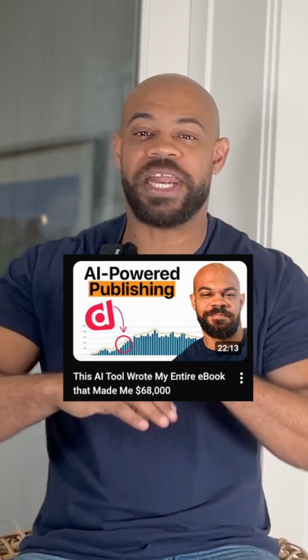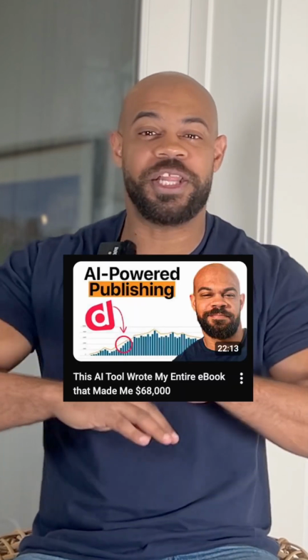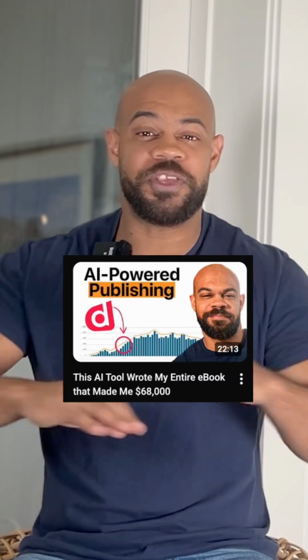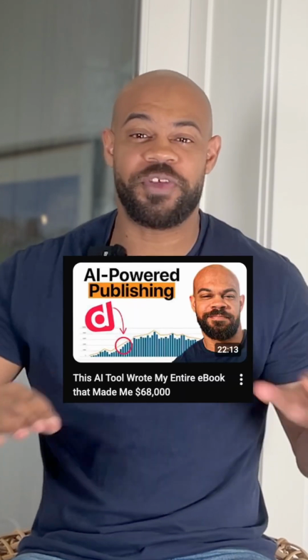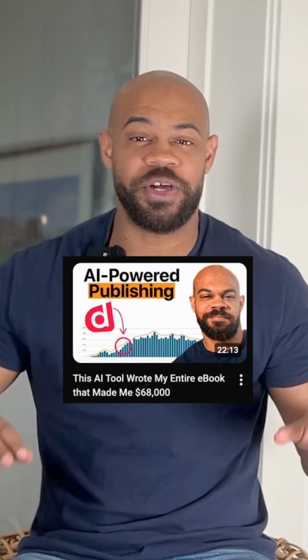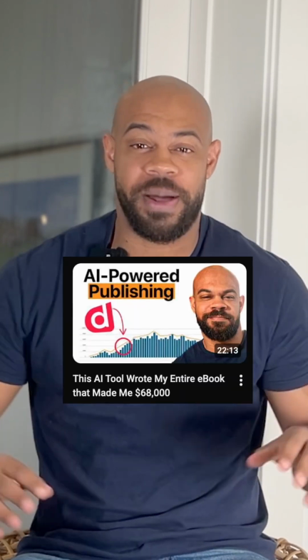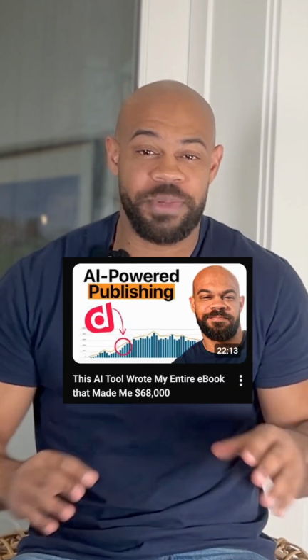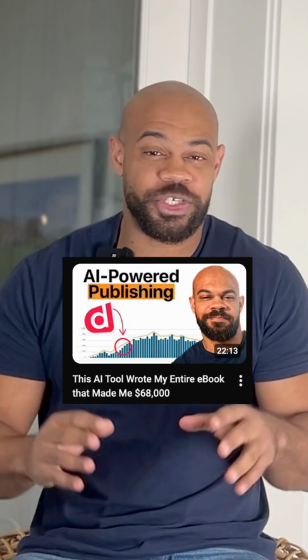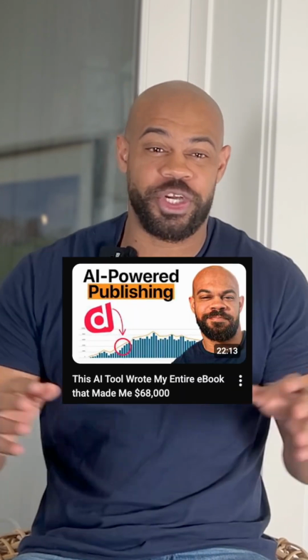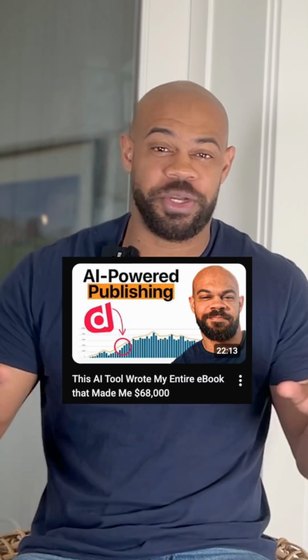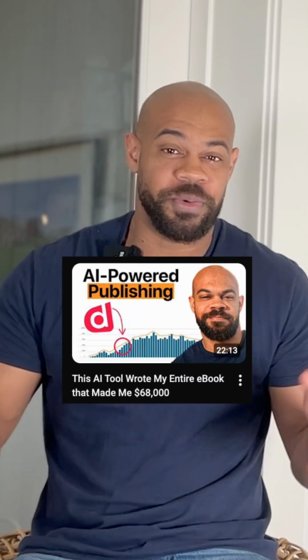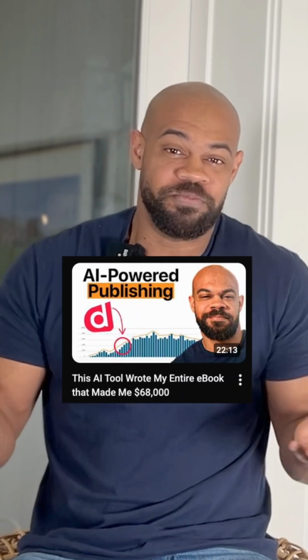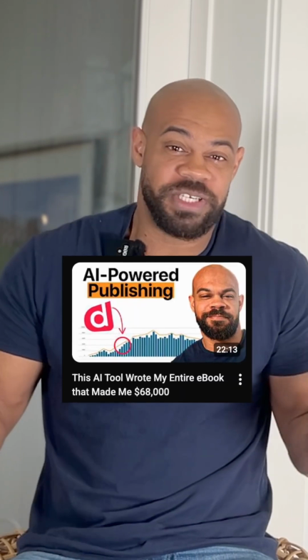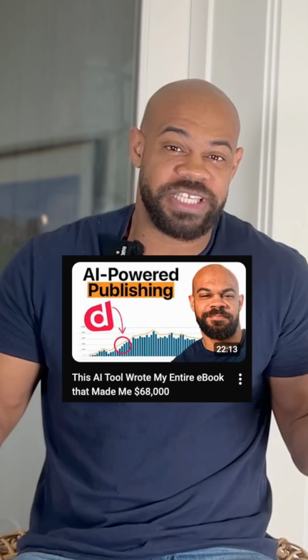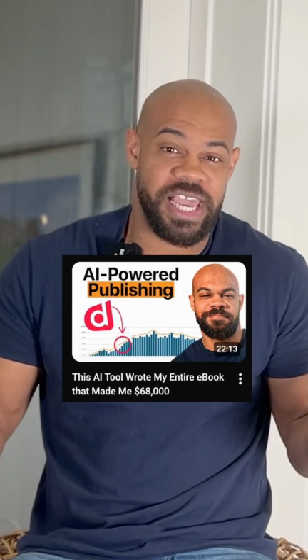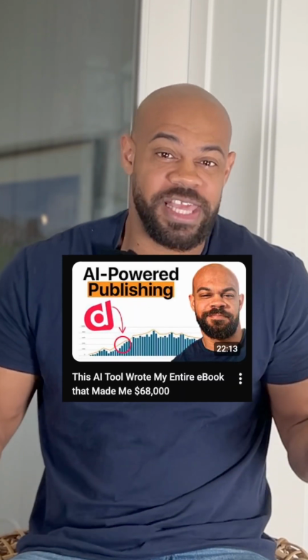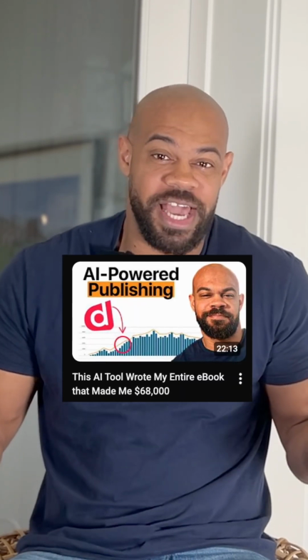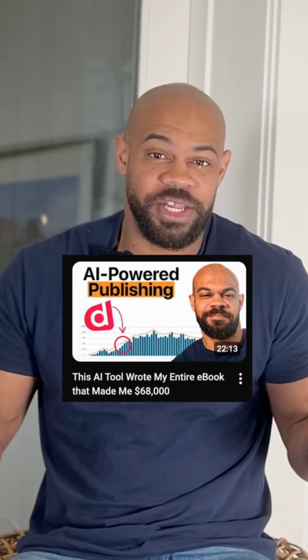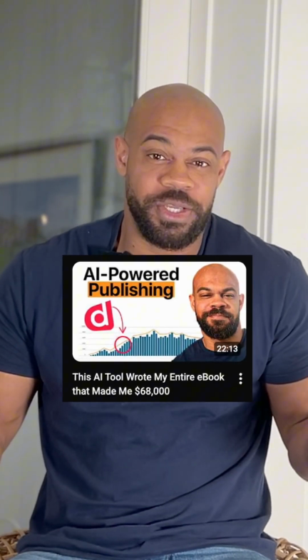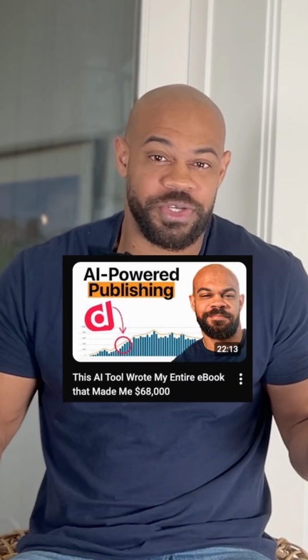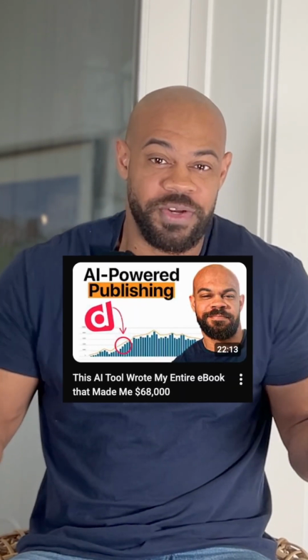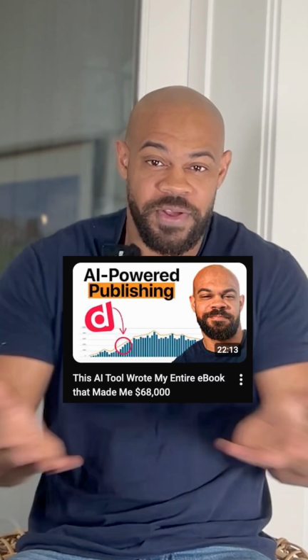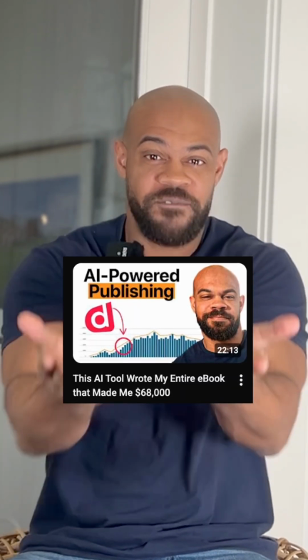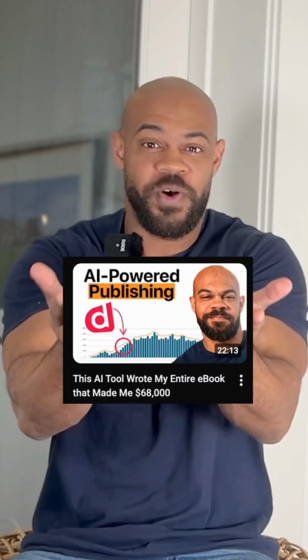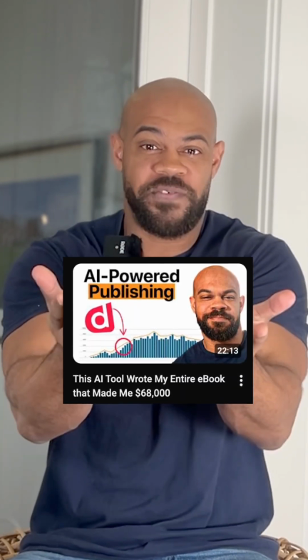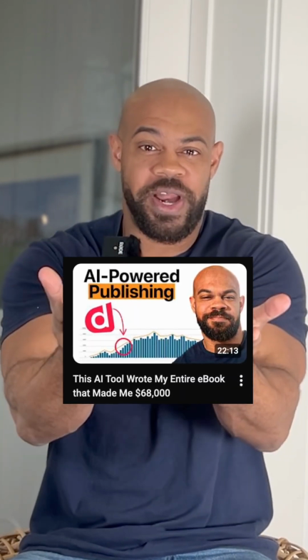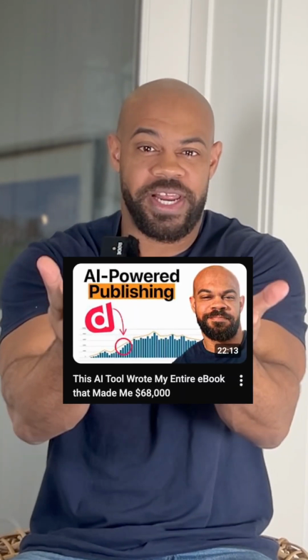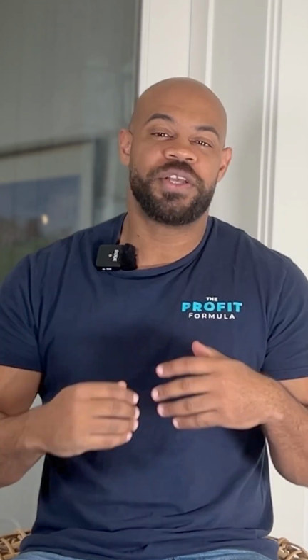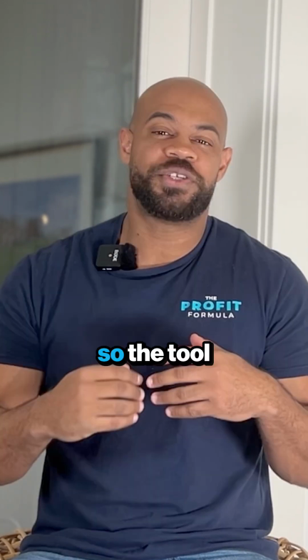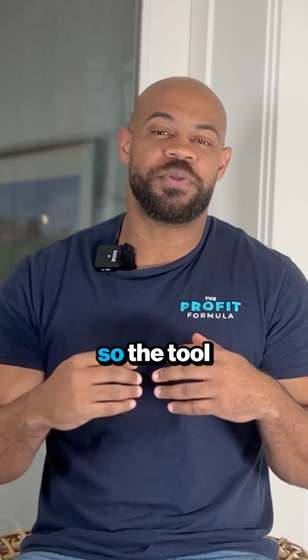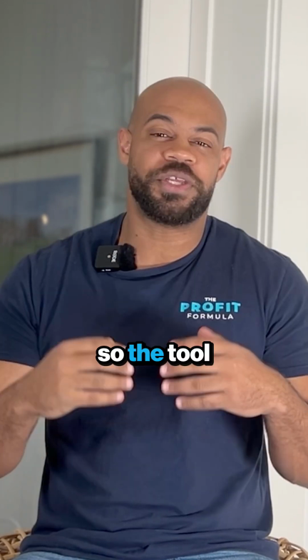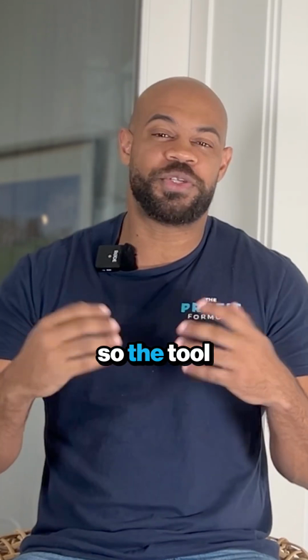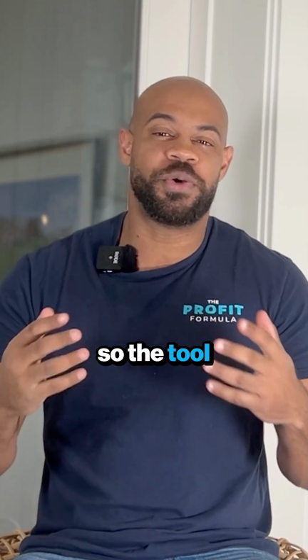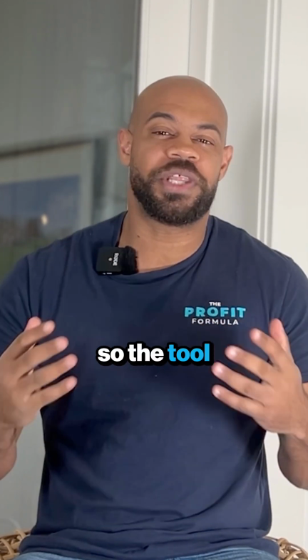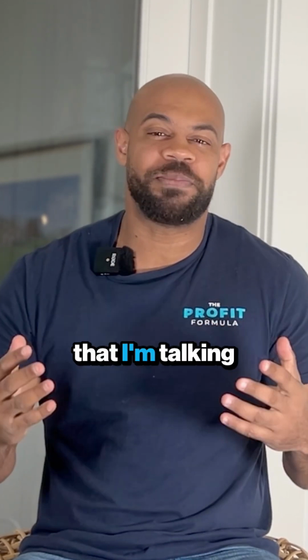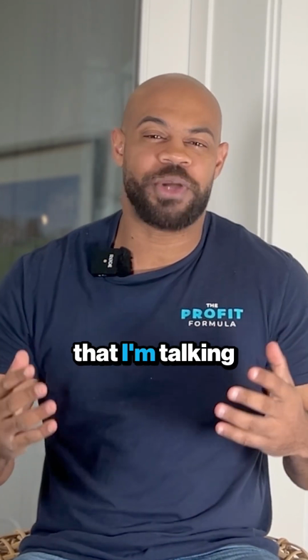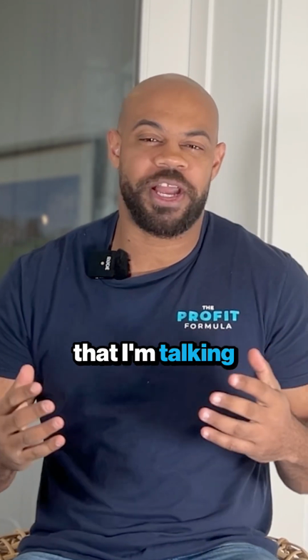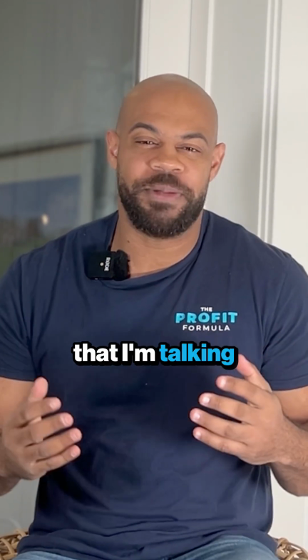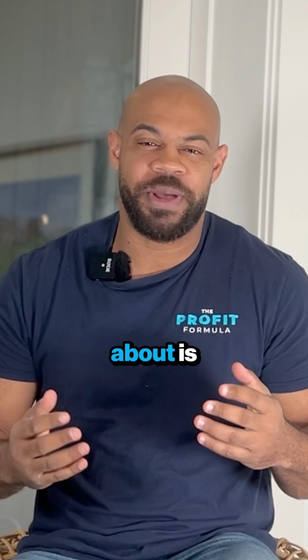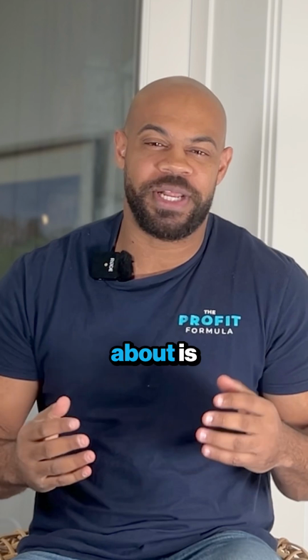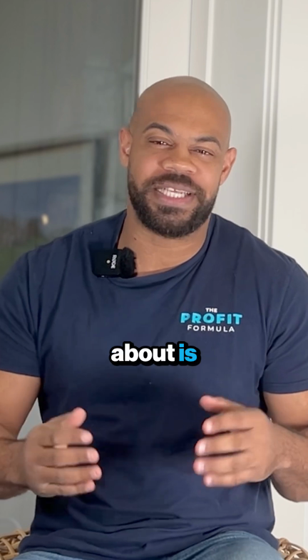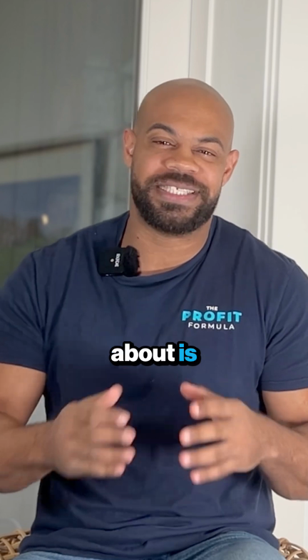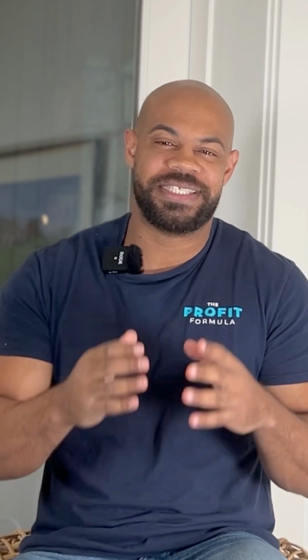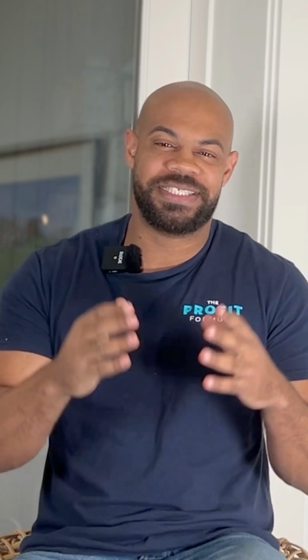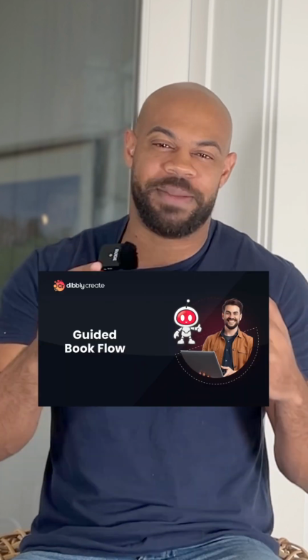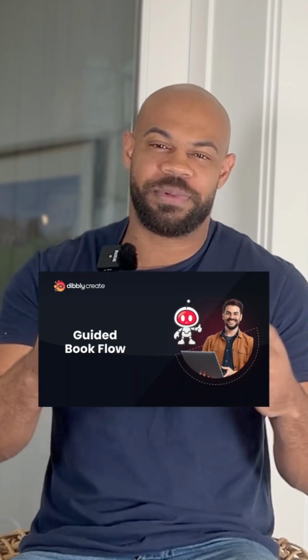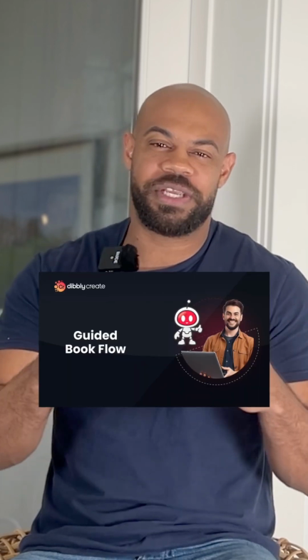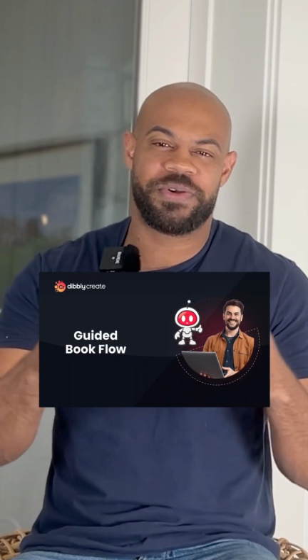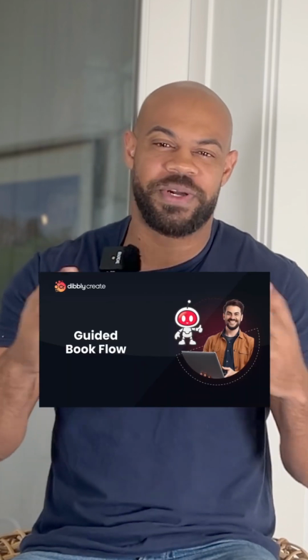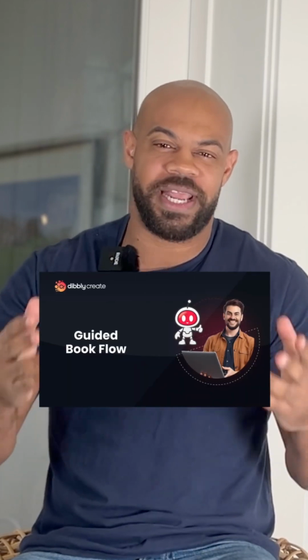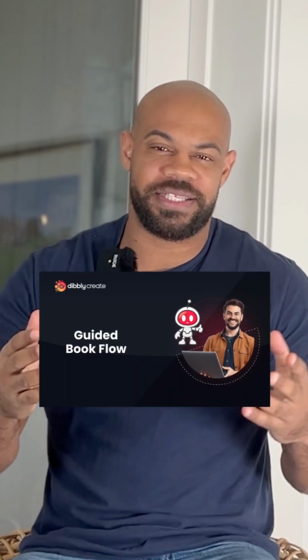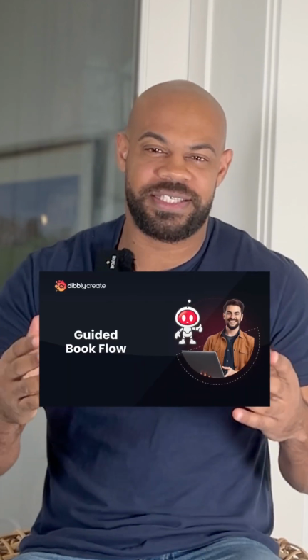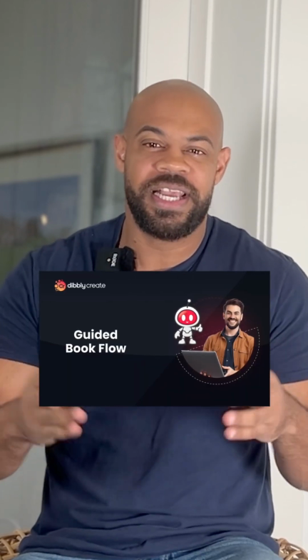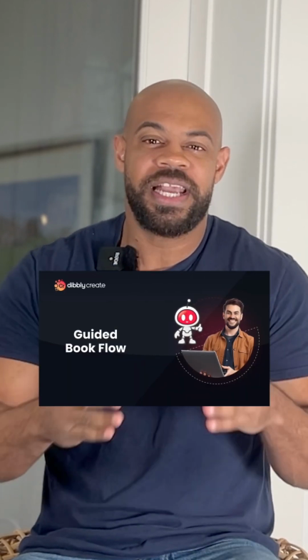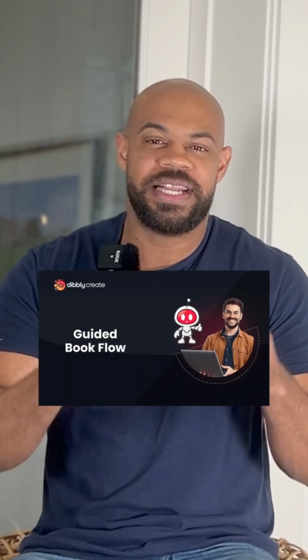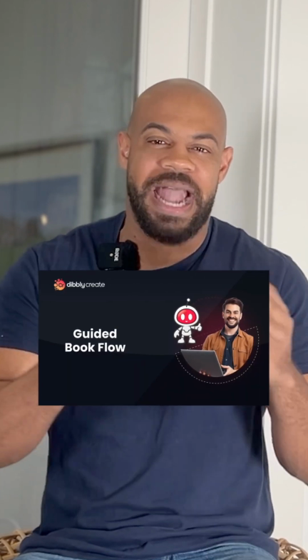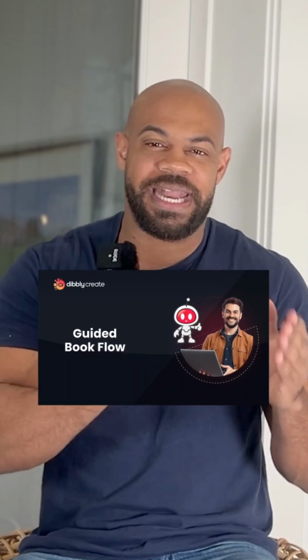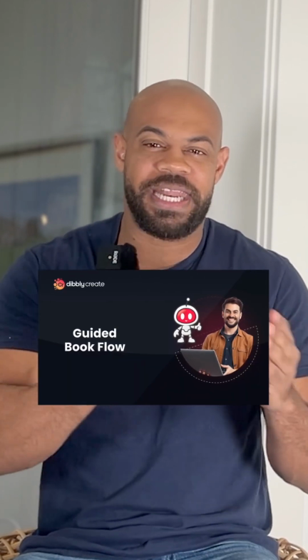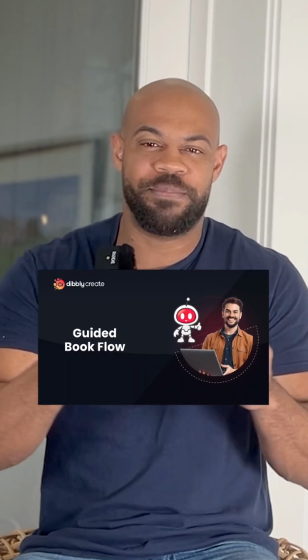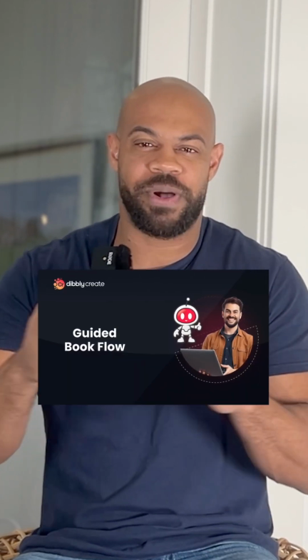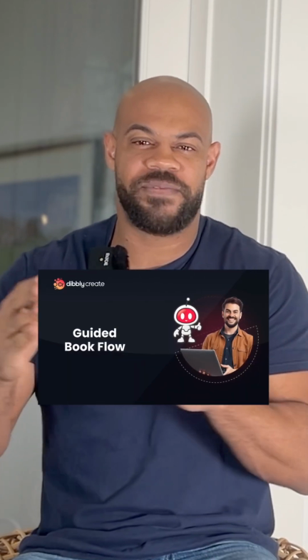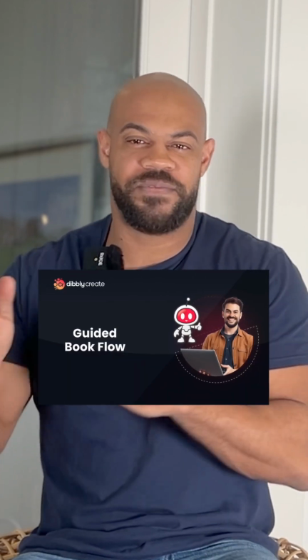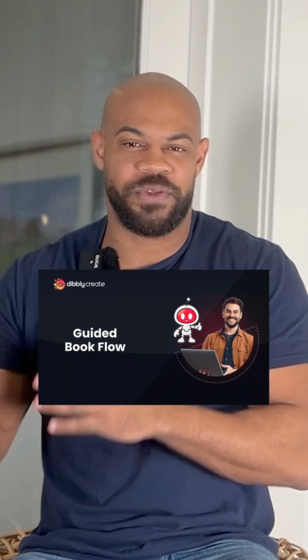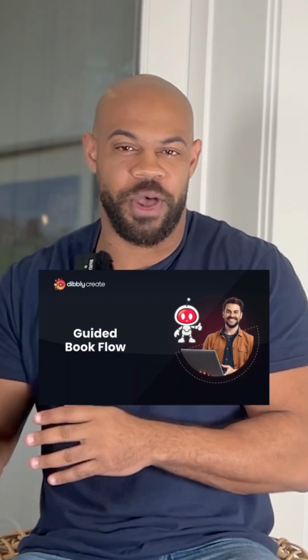And in this video, I'm going to show you exactly how to use it for free. The tool I'm talking about is Dibley Creates guided book flow.